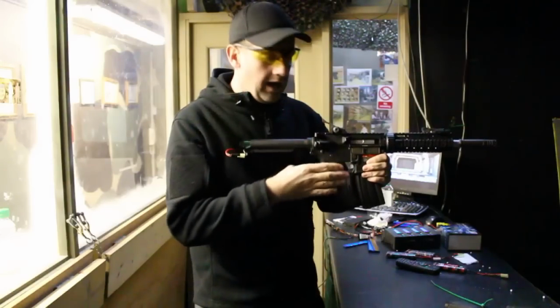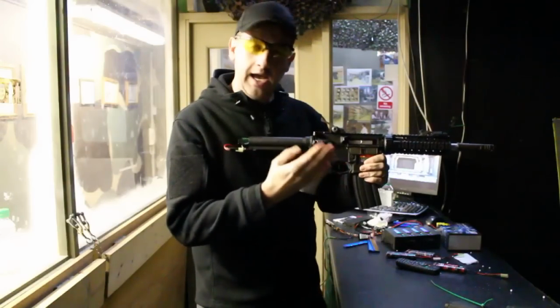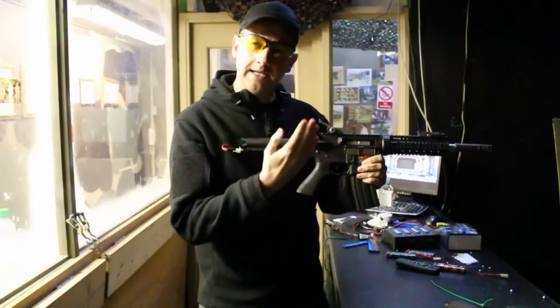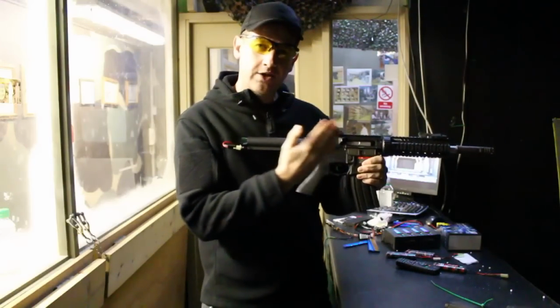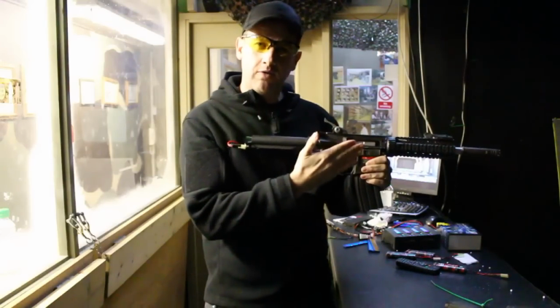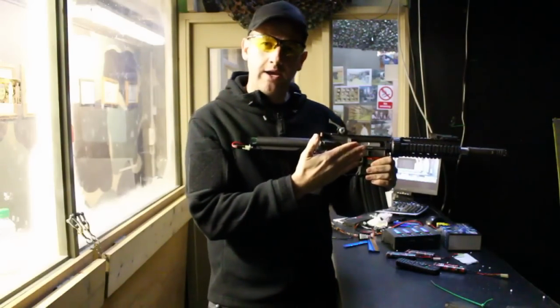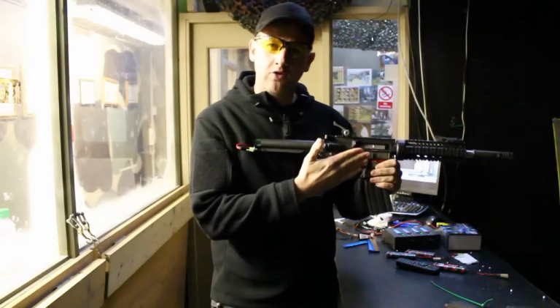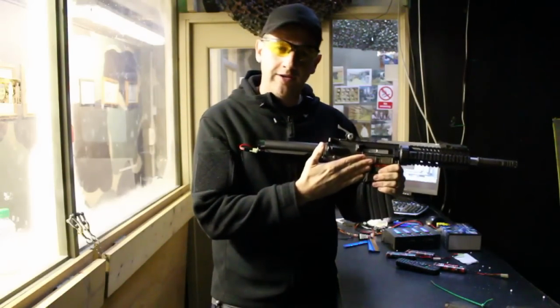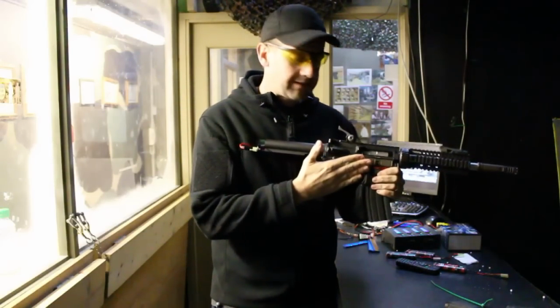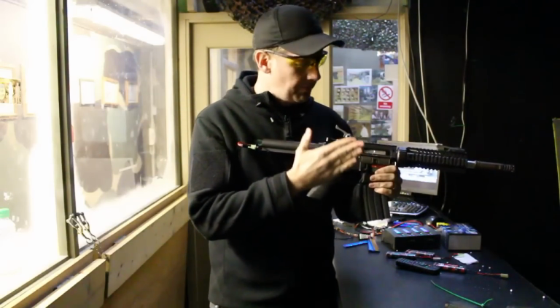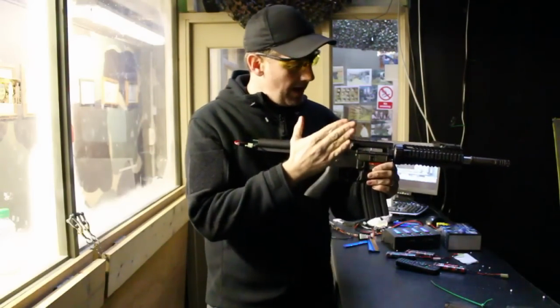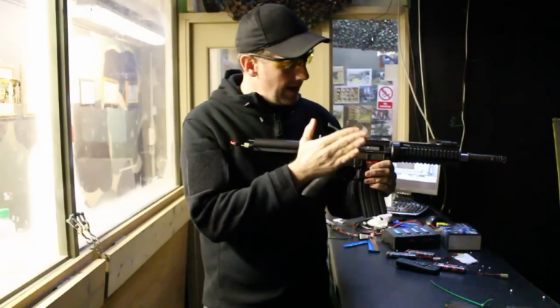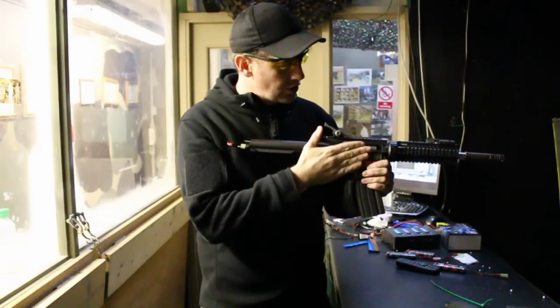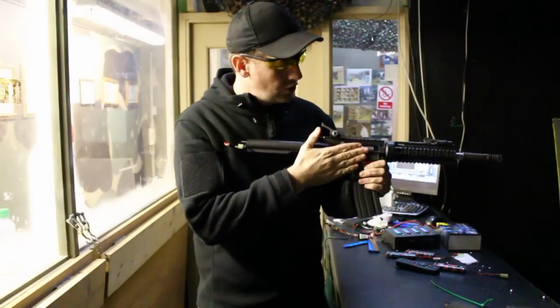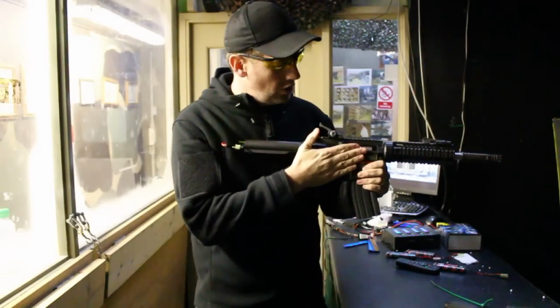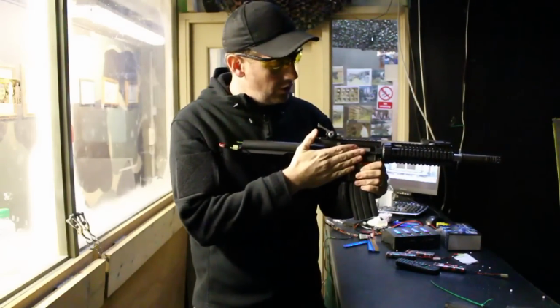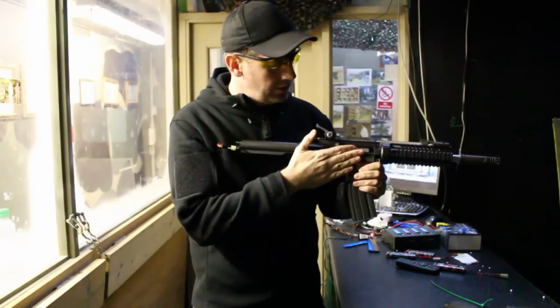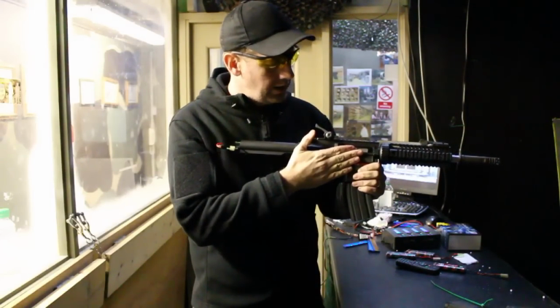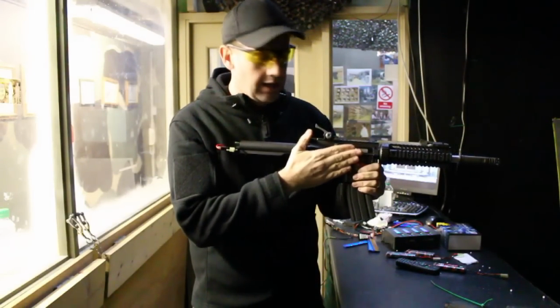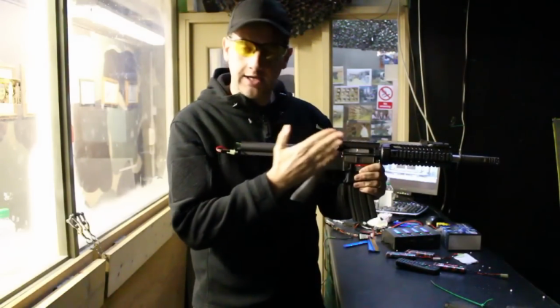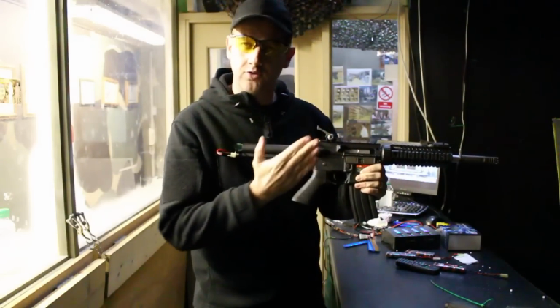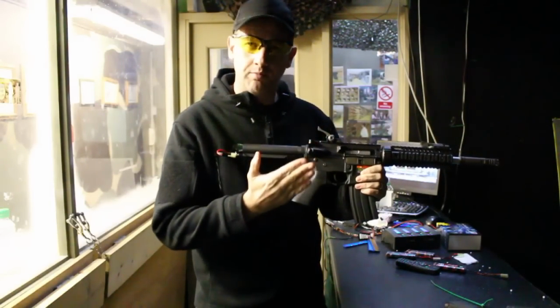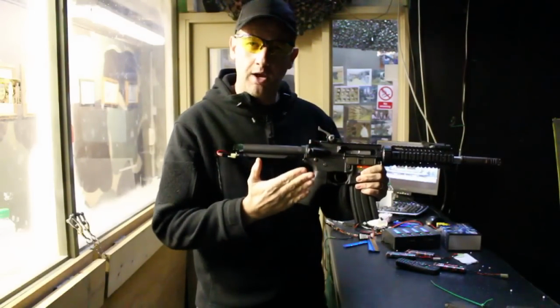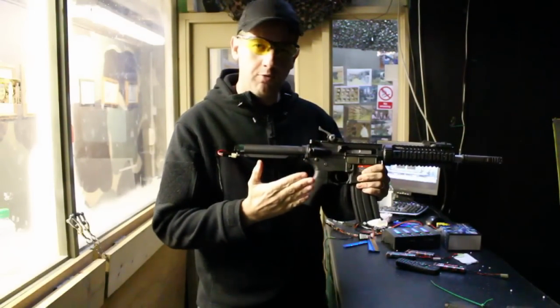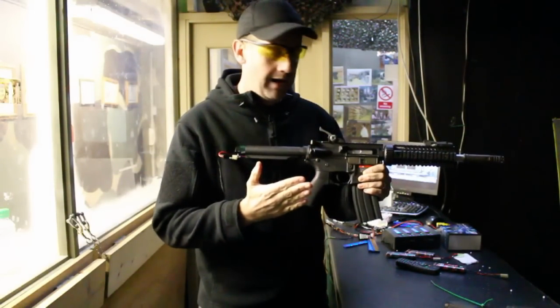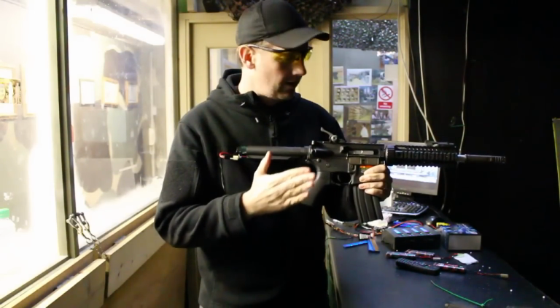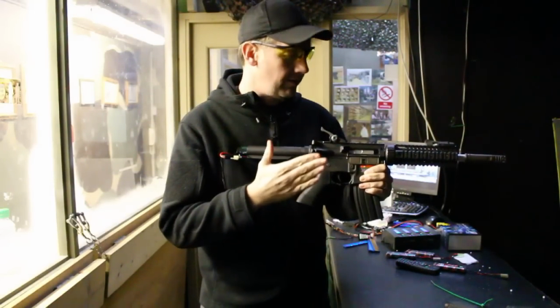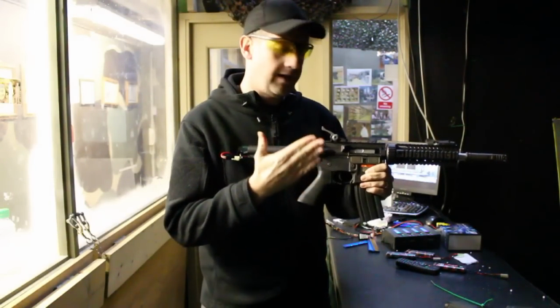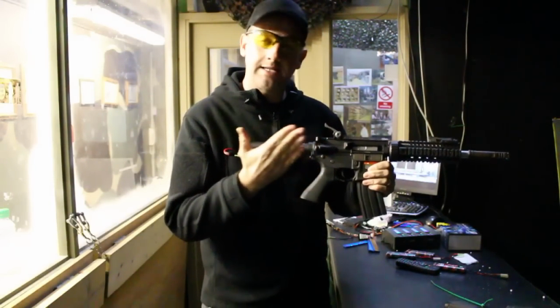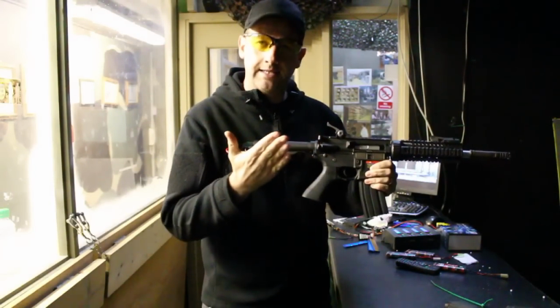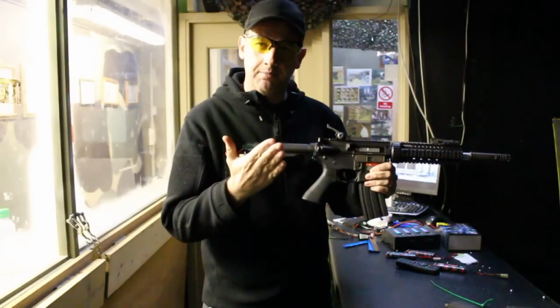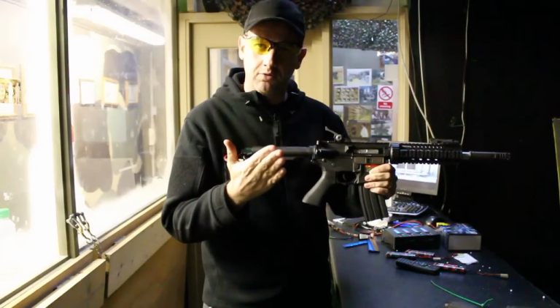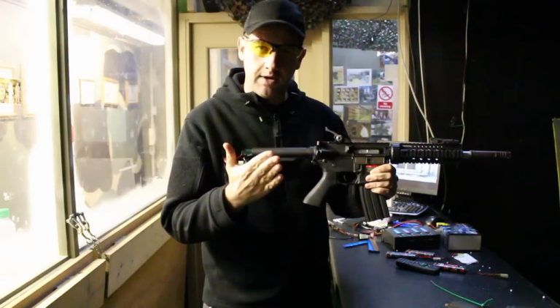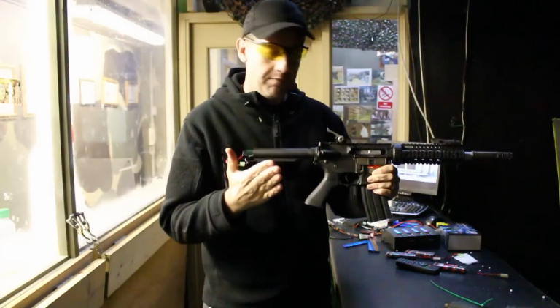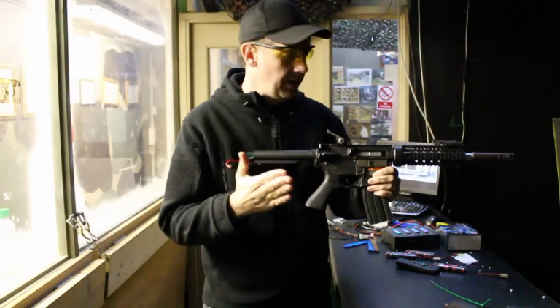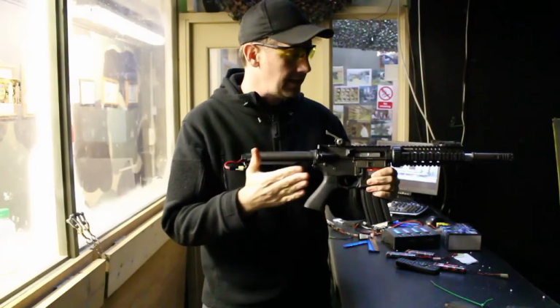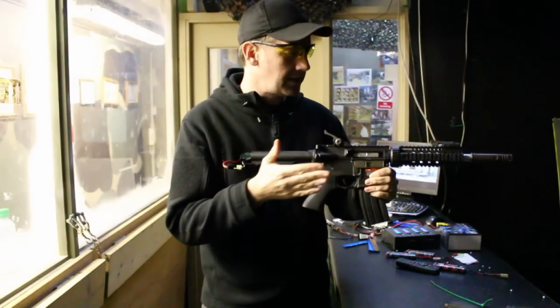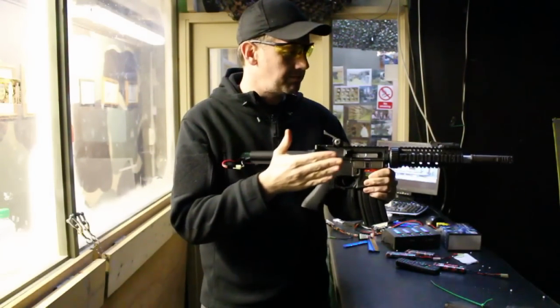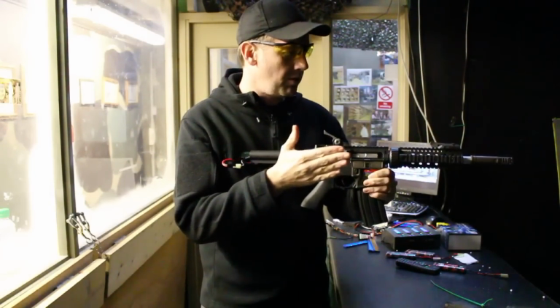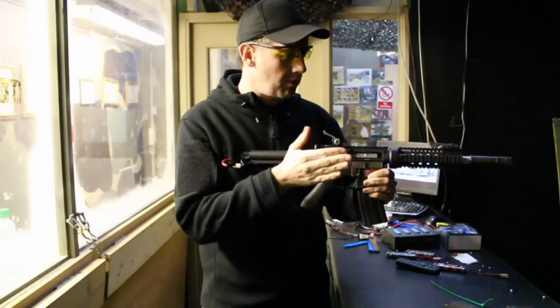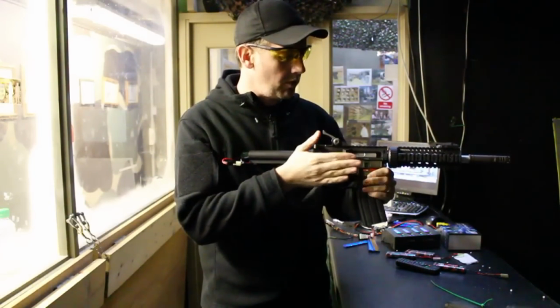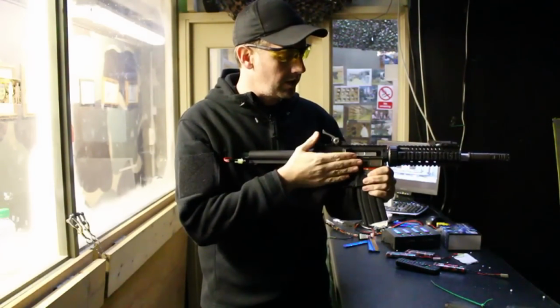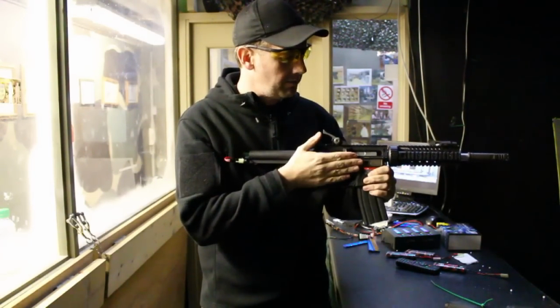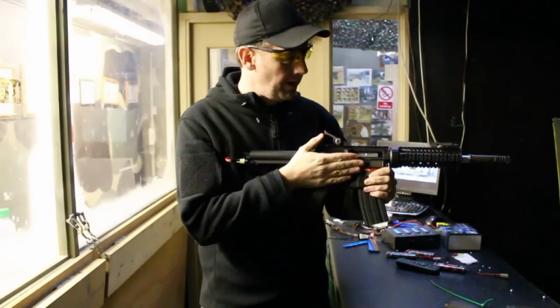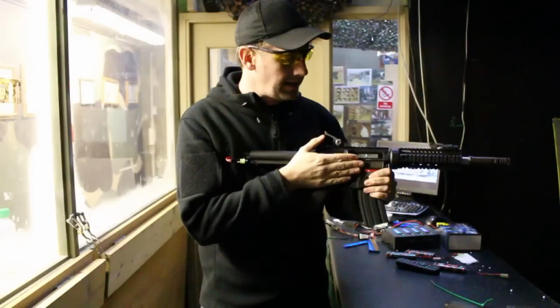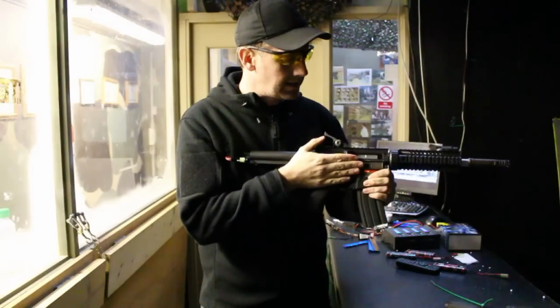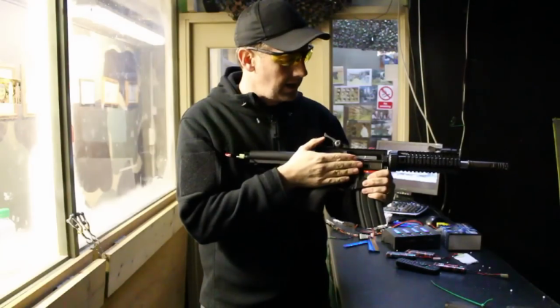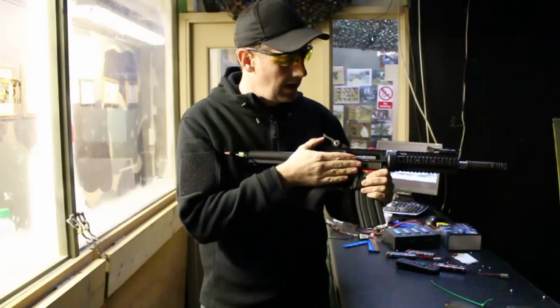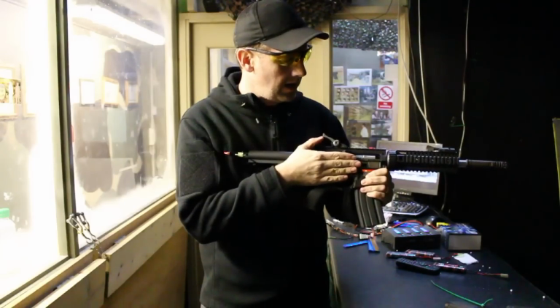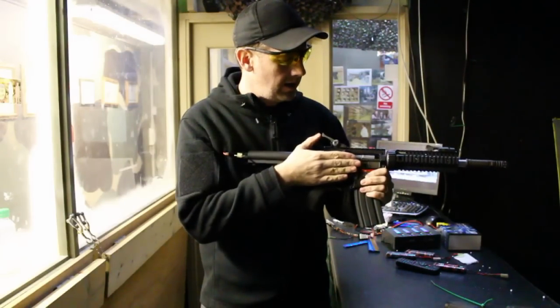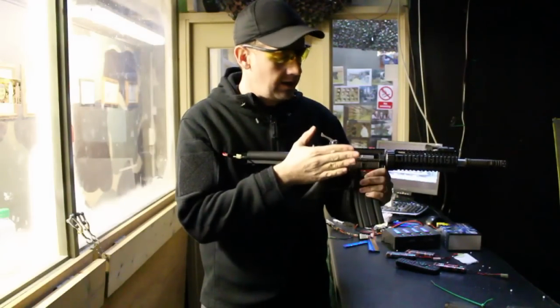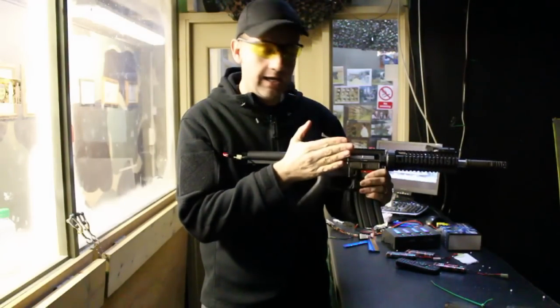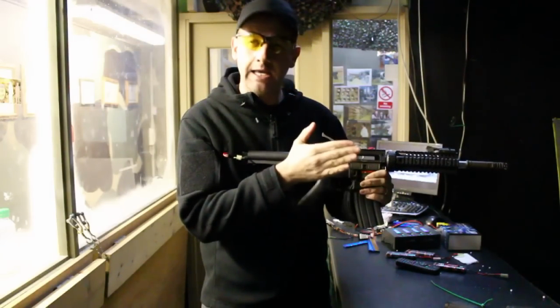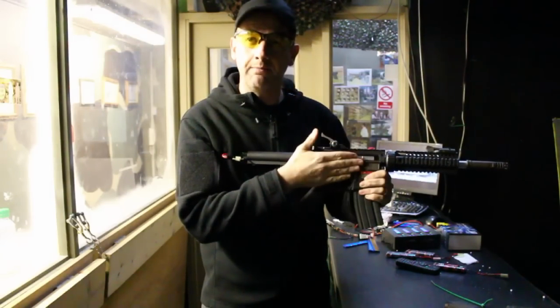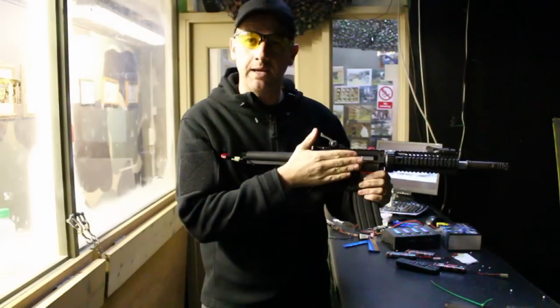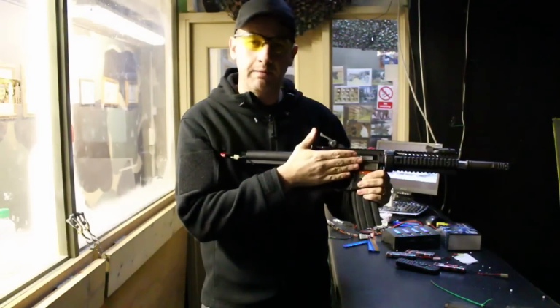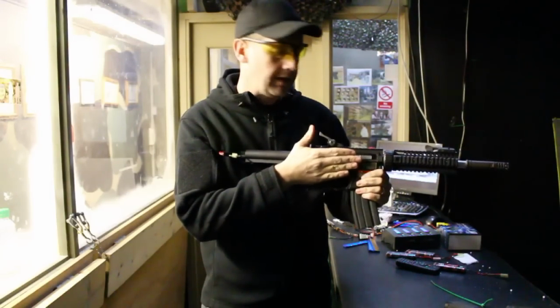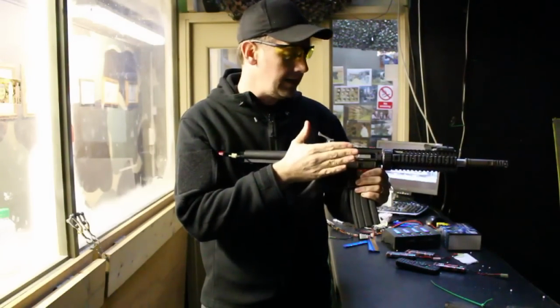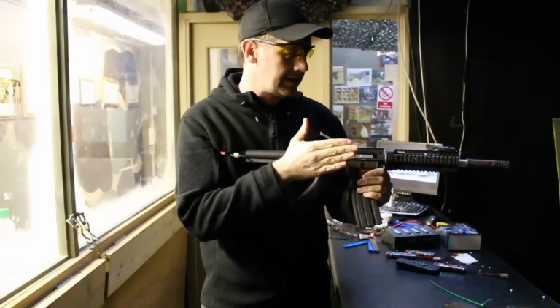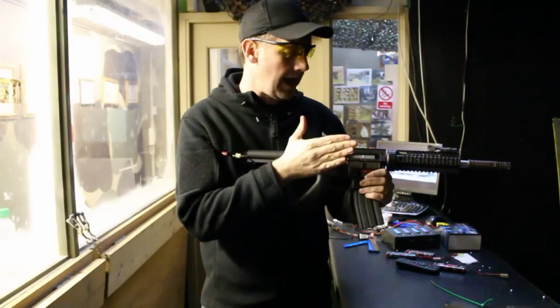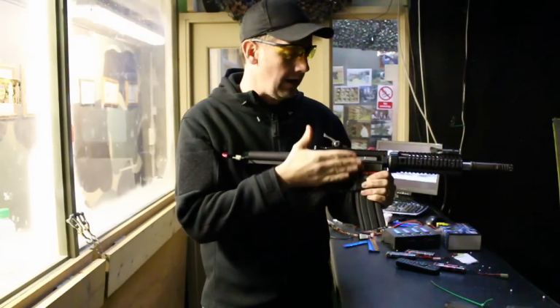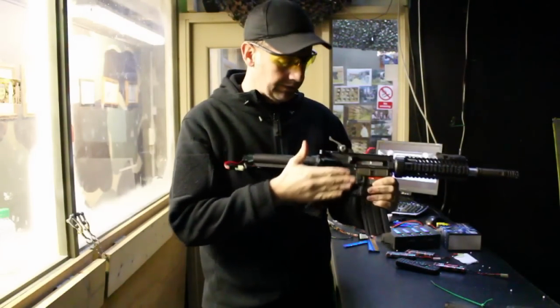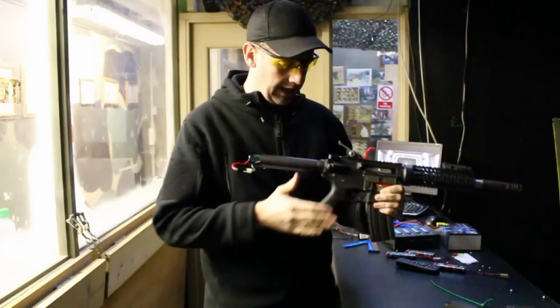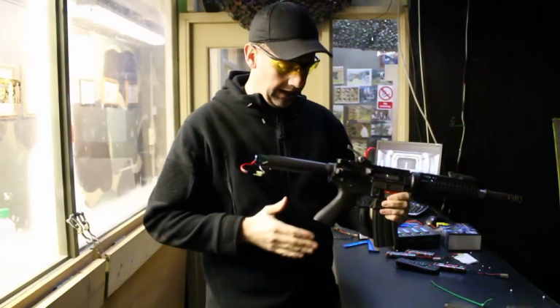It's a great crisp action on the electric blowback — it's typical APS, probably one of the best EBBs out there.